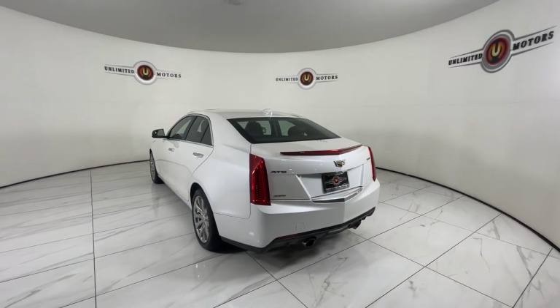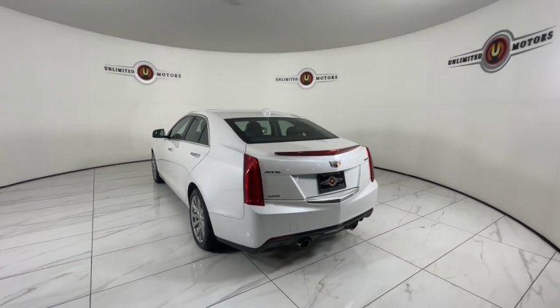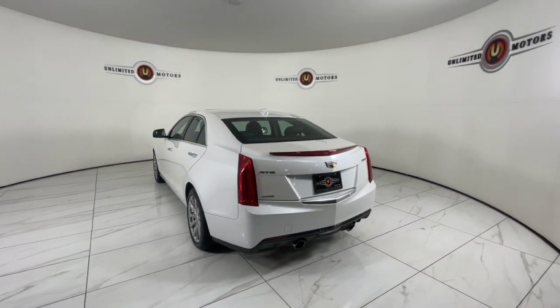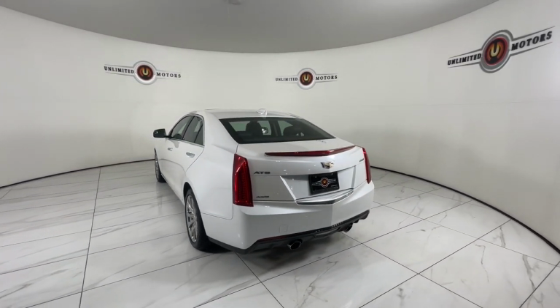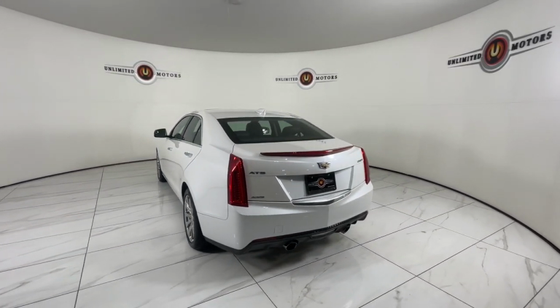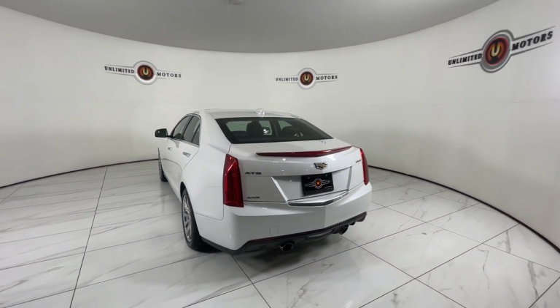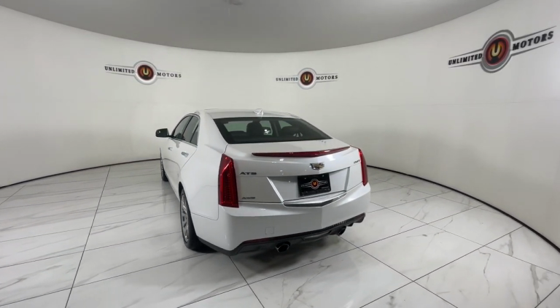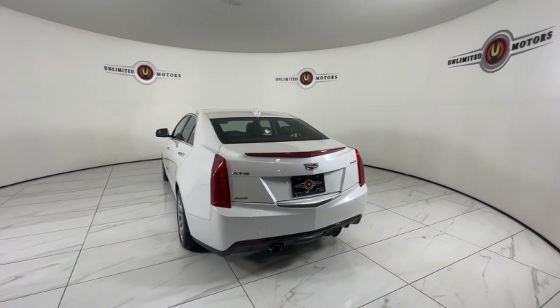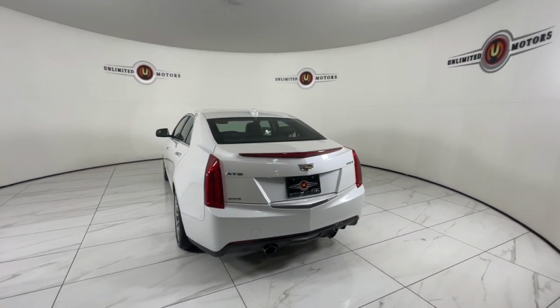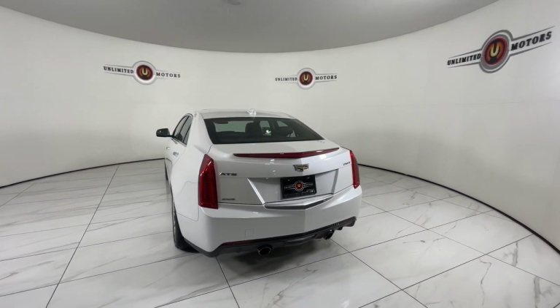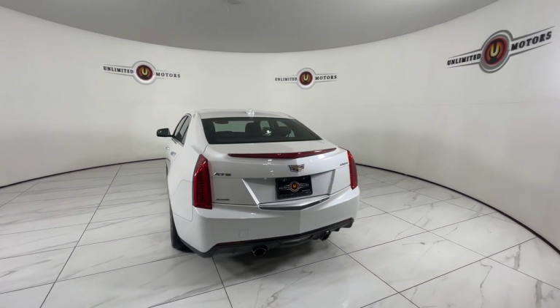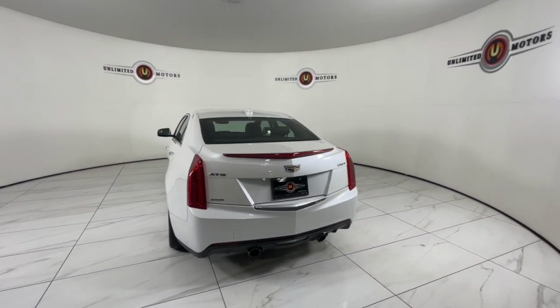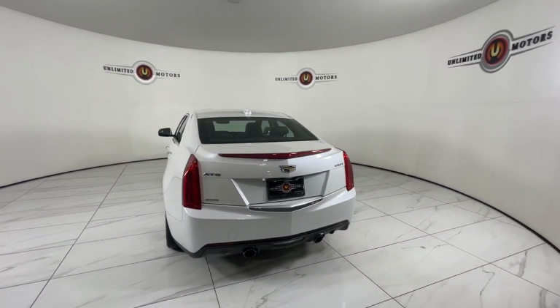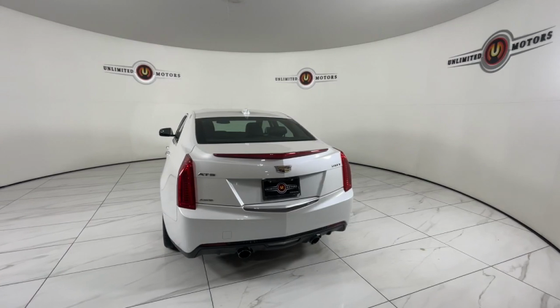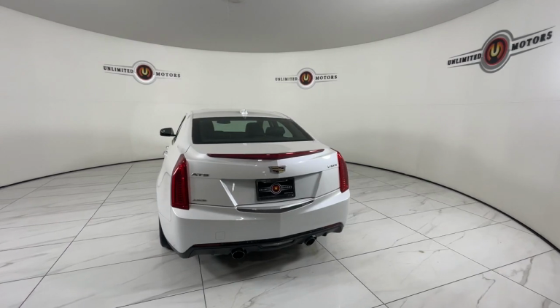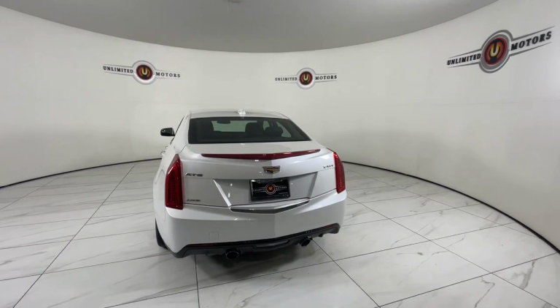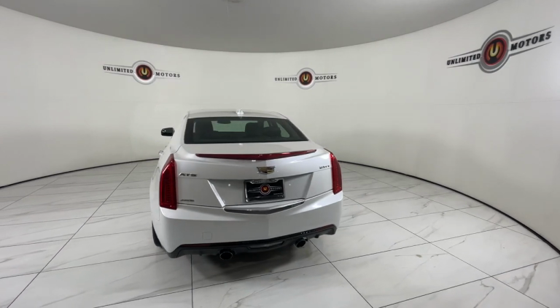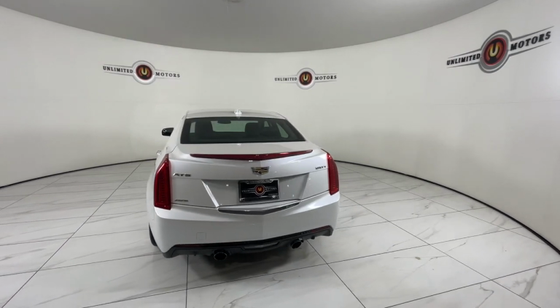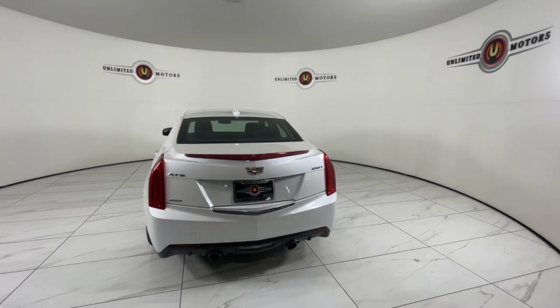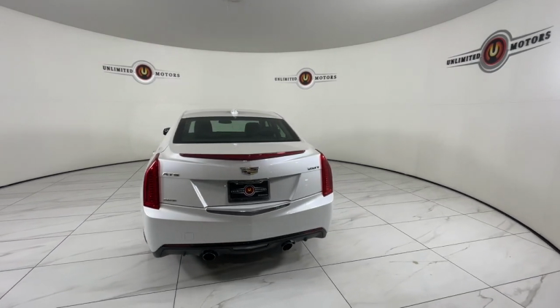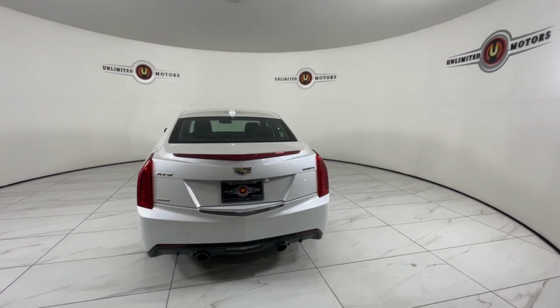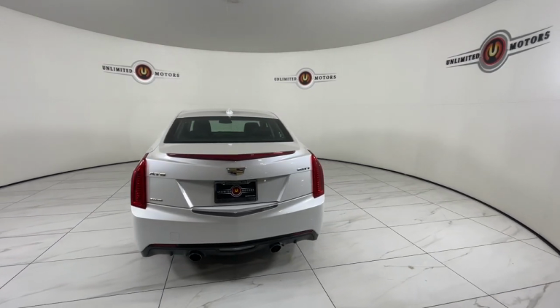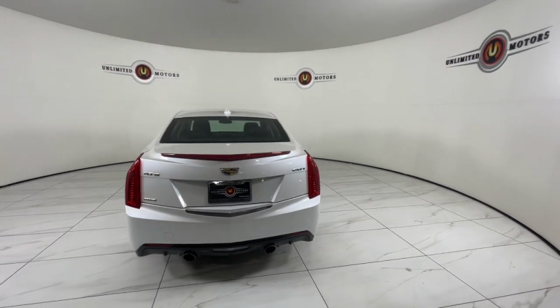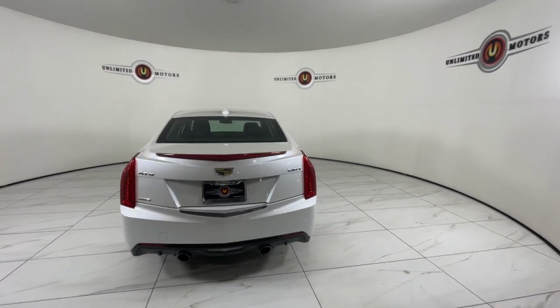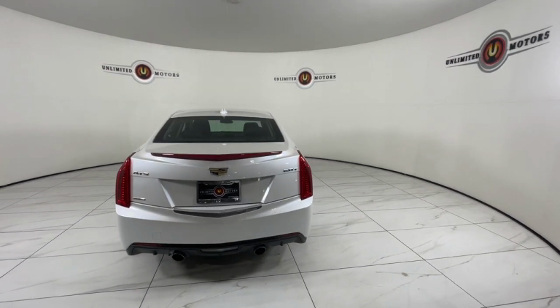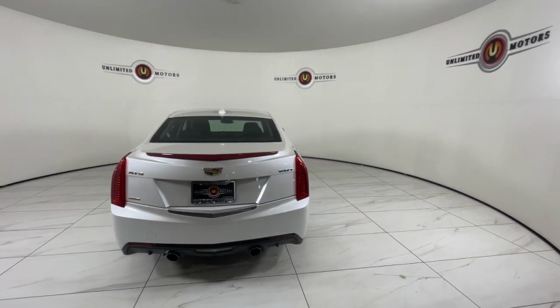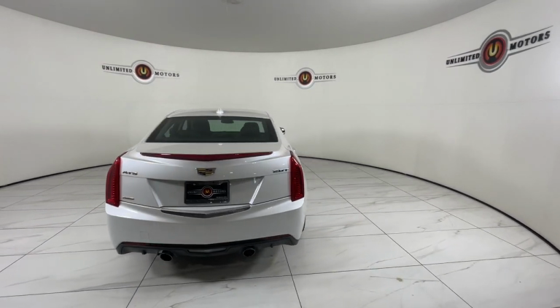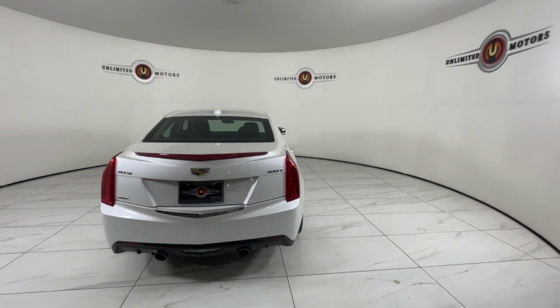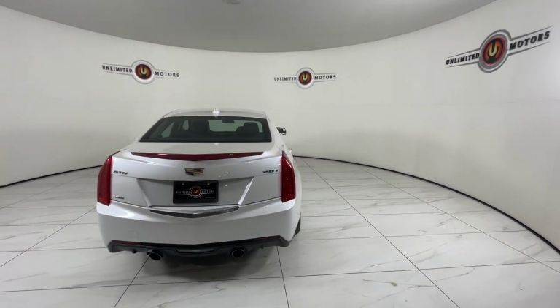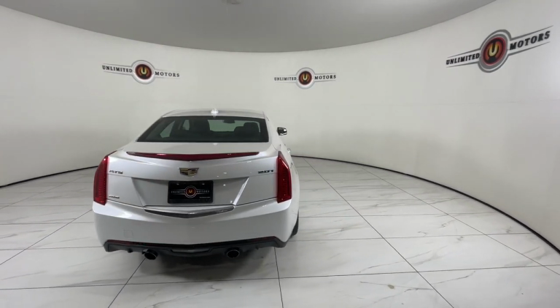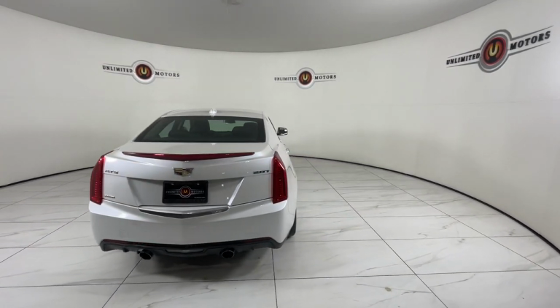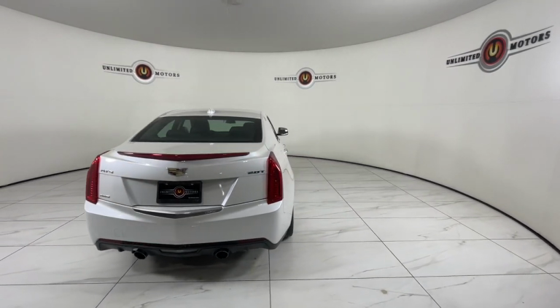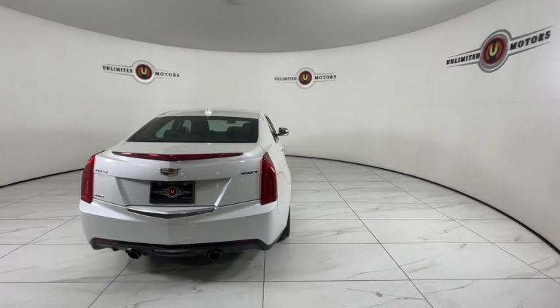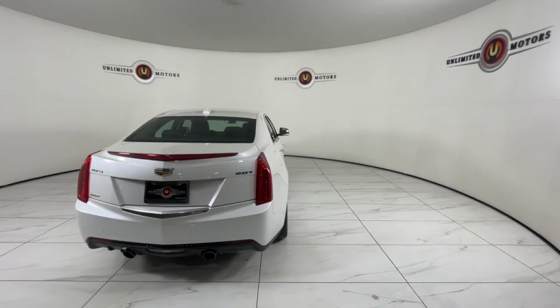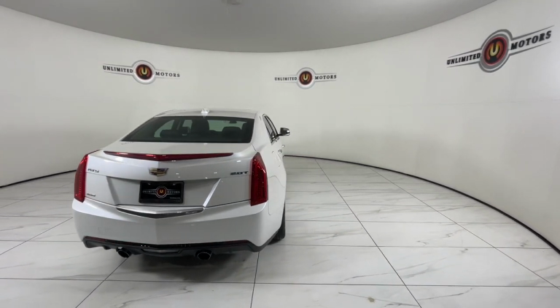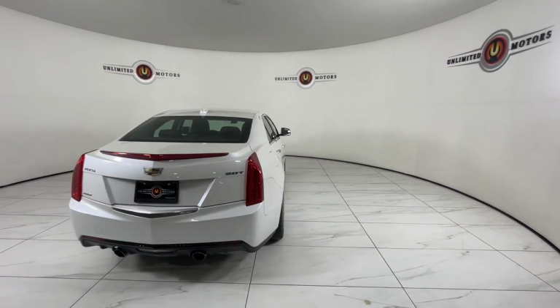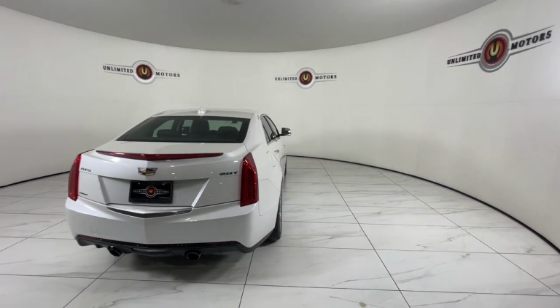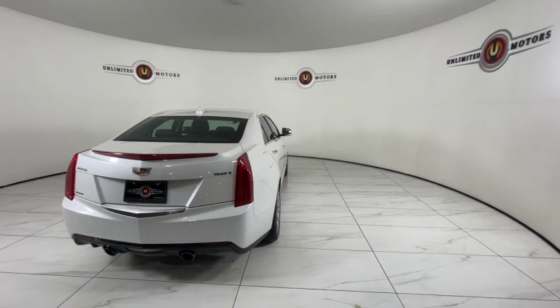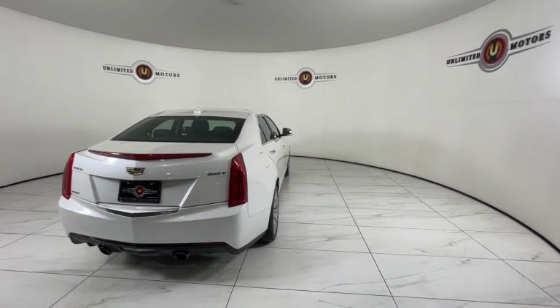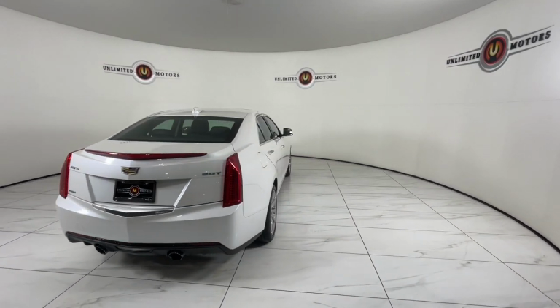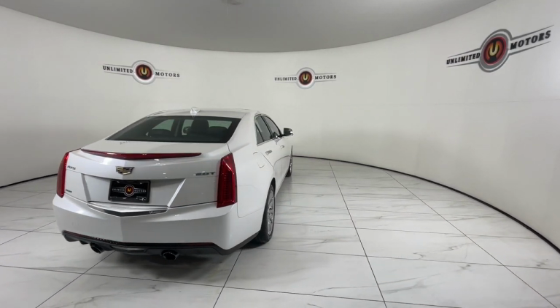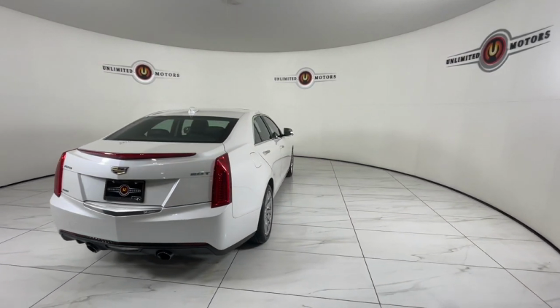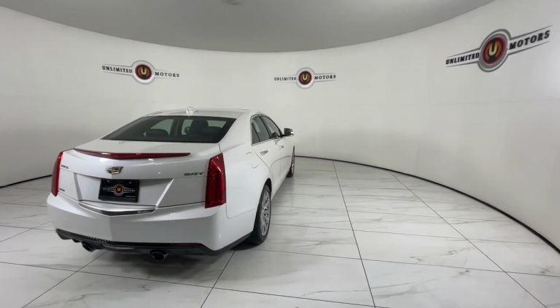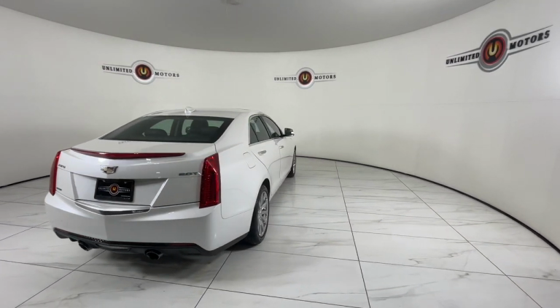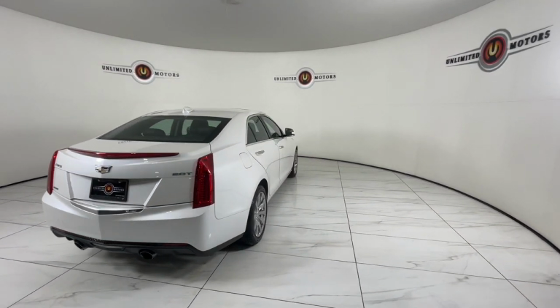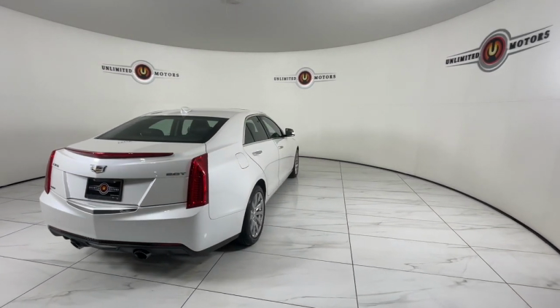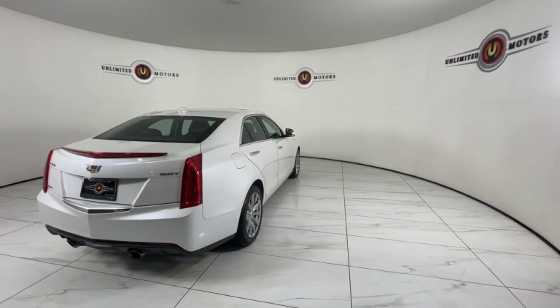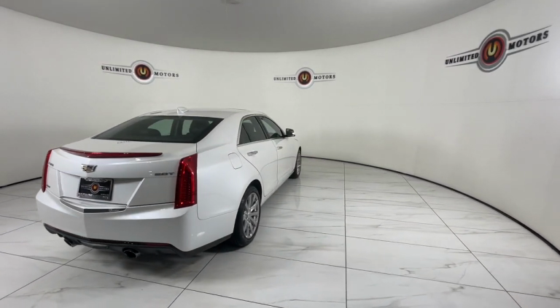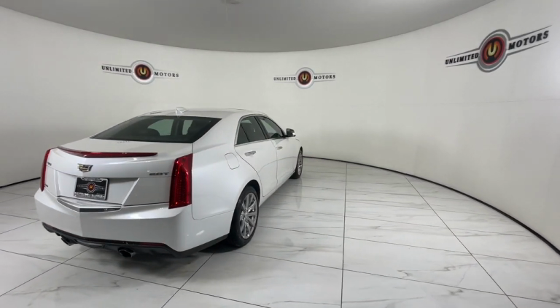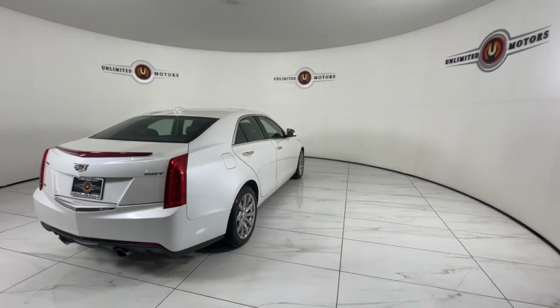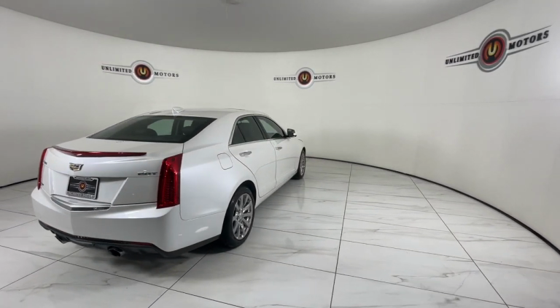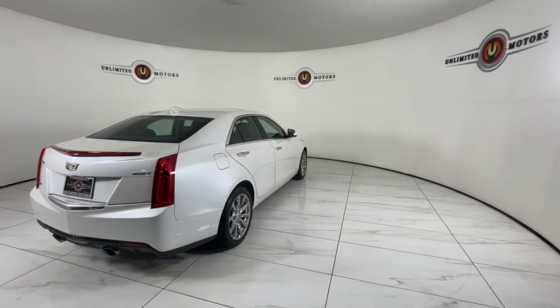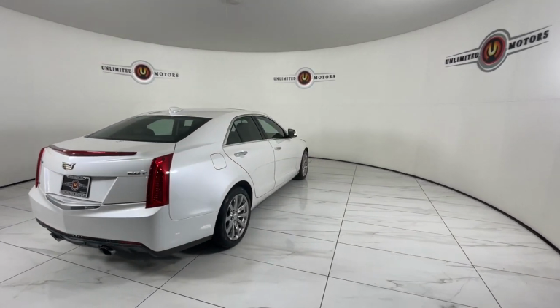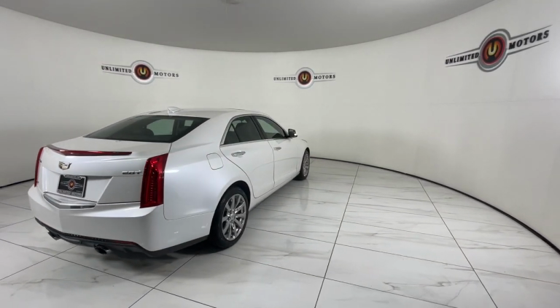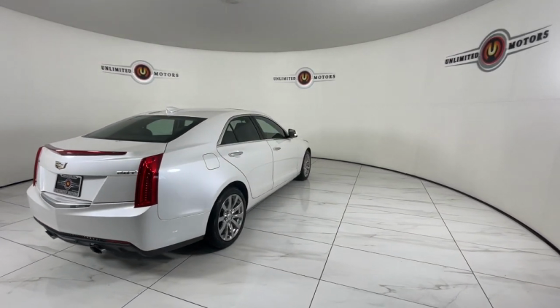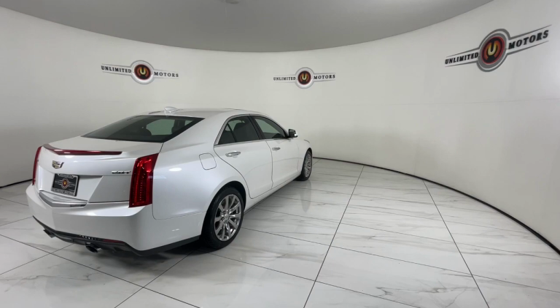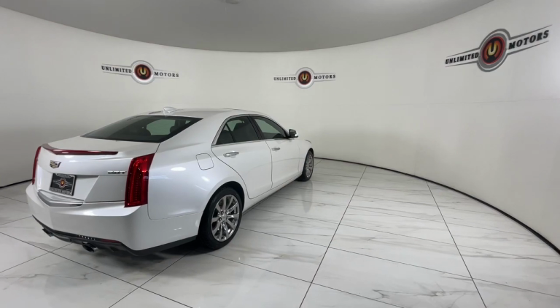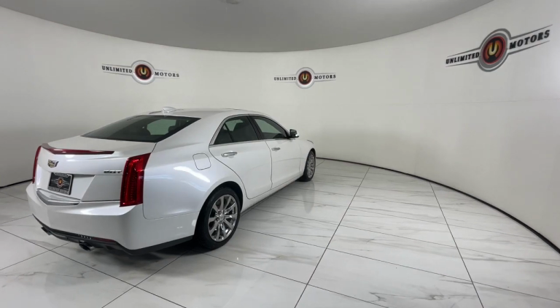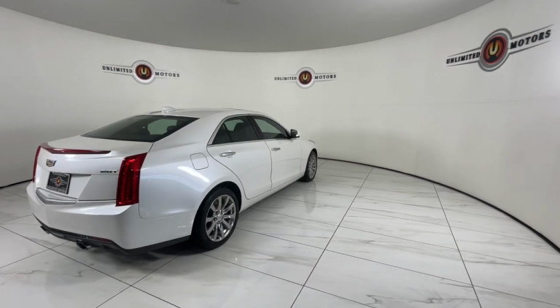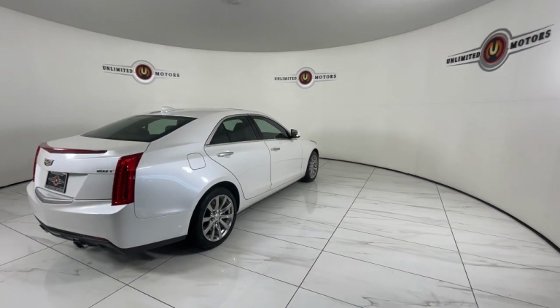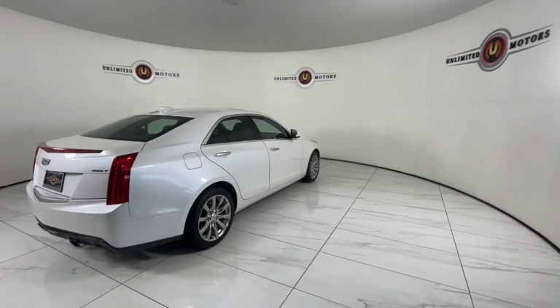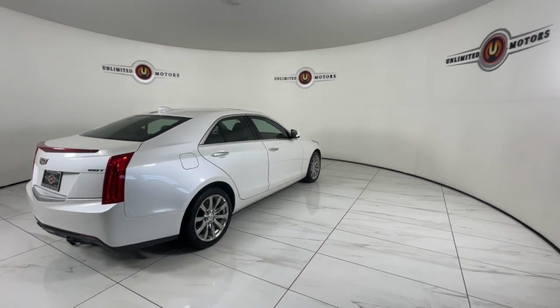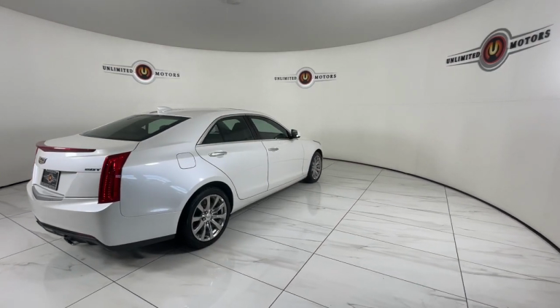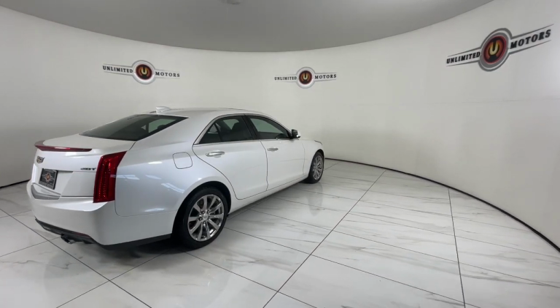Keyless entry. Don't miss the opportunity to drive an automobile that reflects your dynamic style. Get behind the wheel of the ATS Coupe.